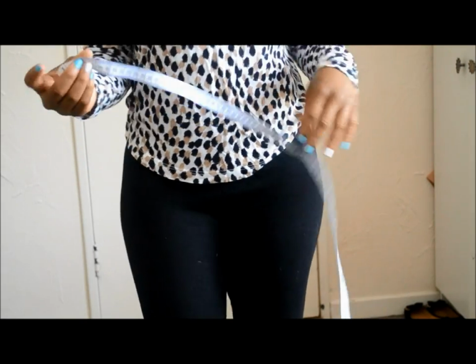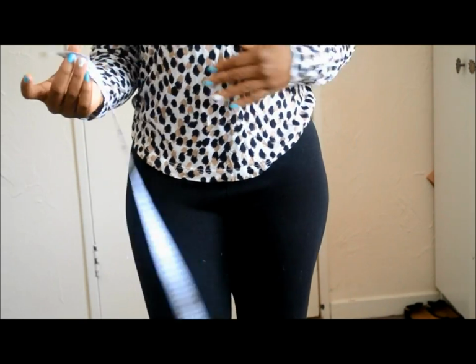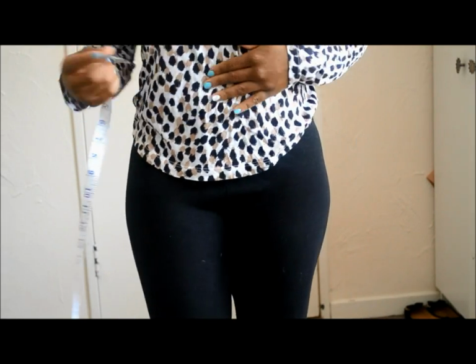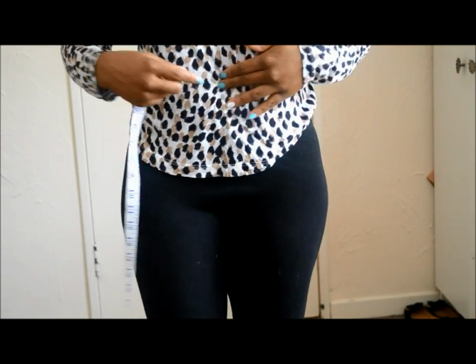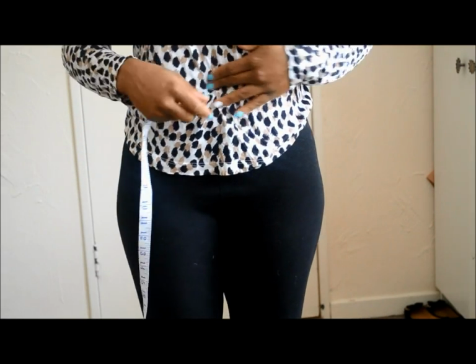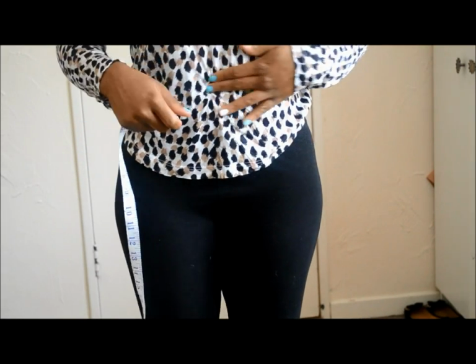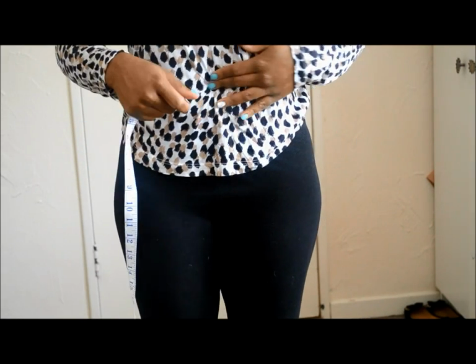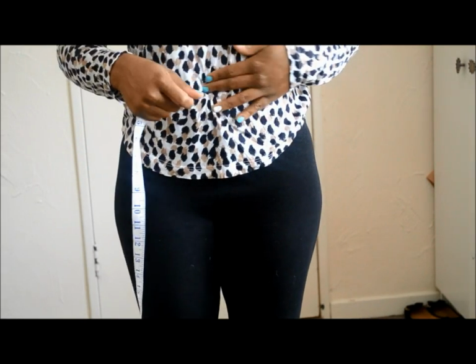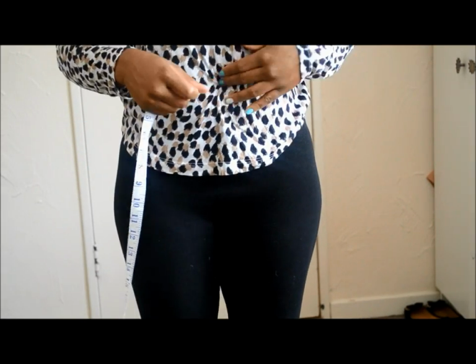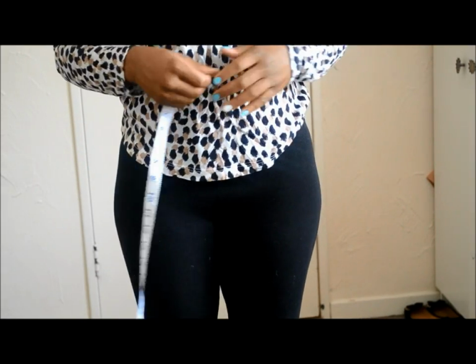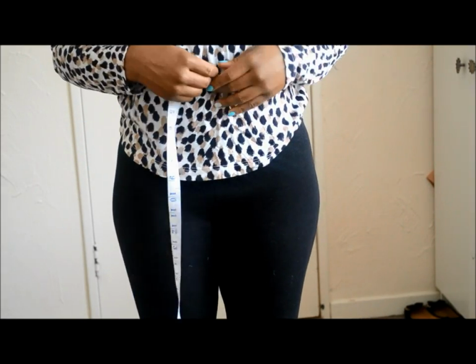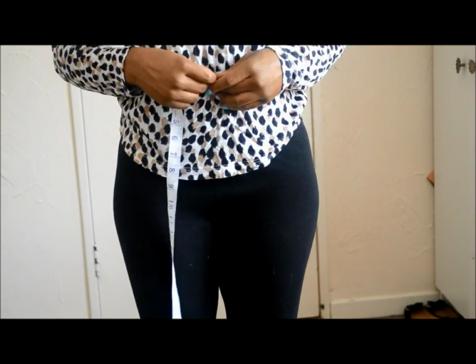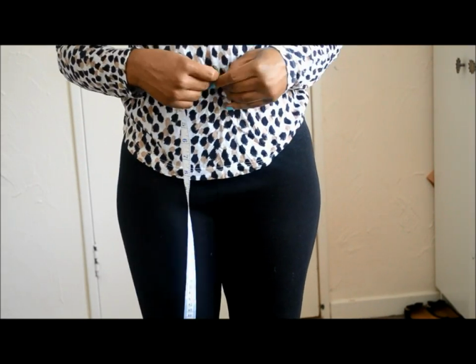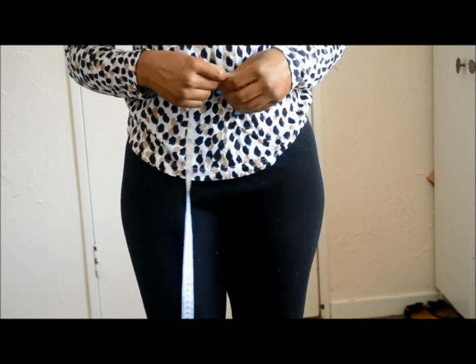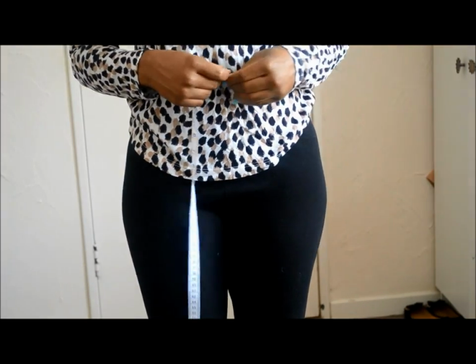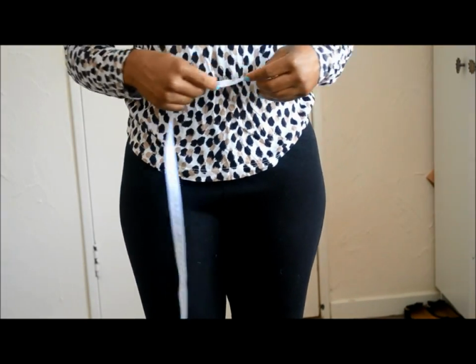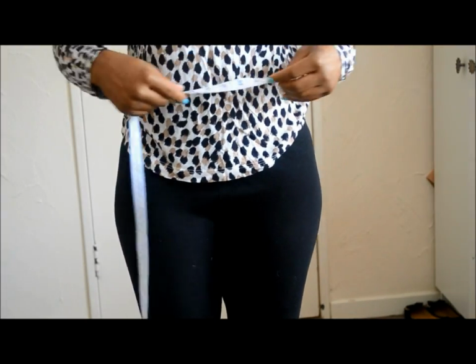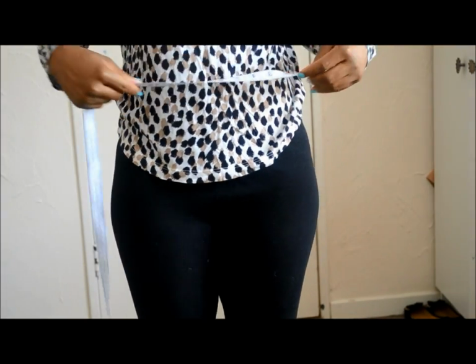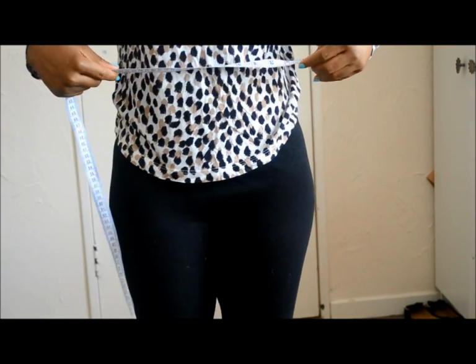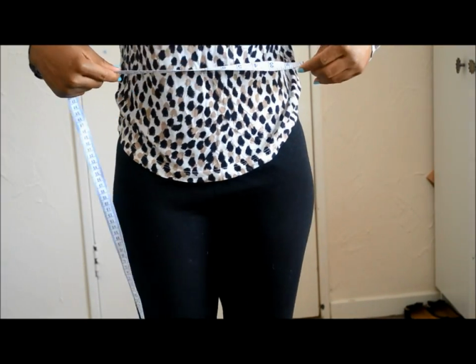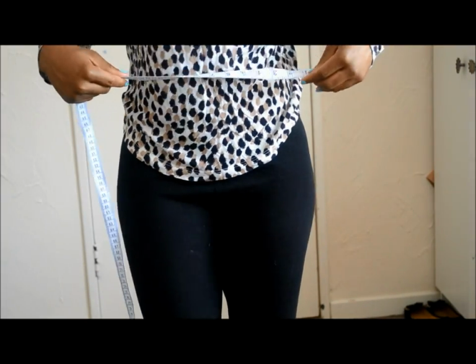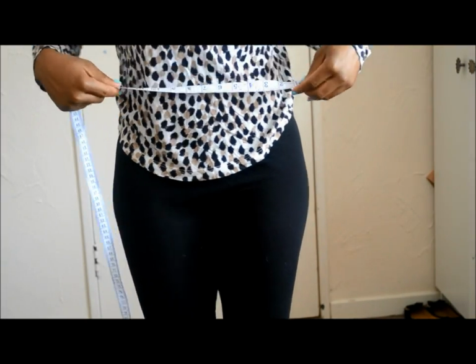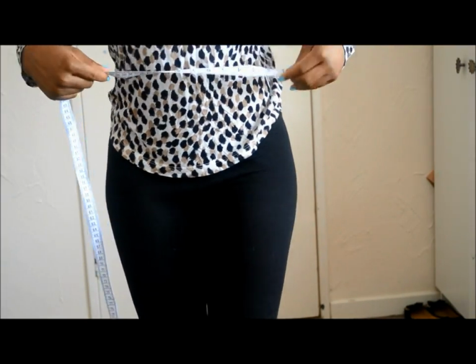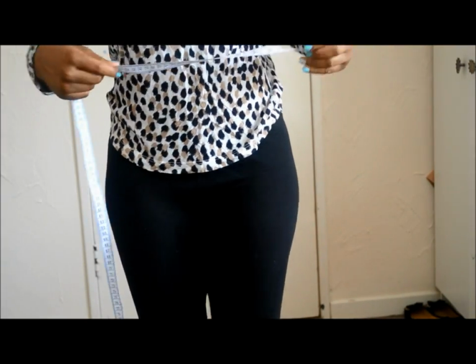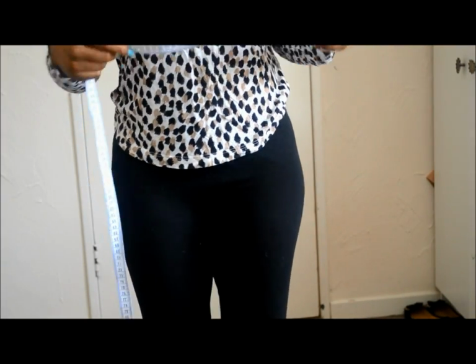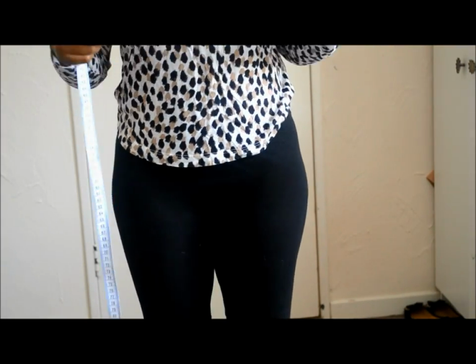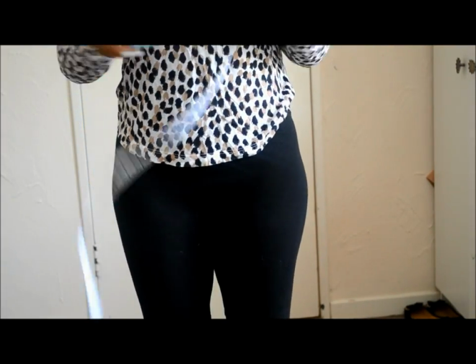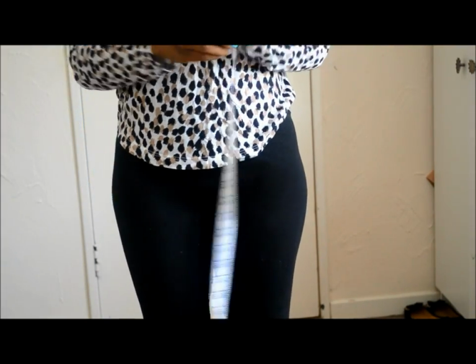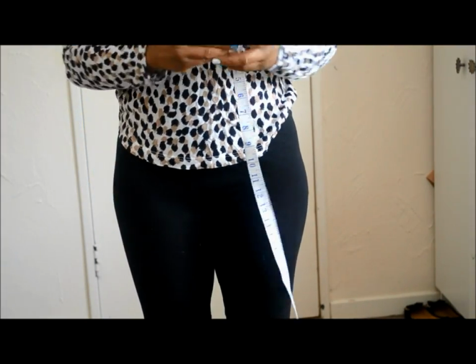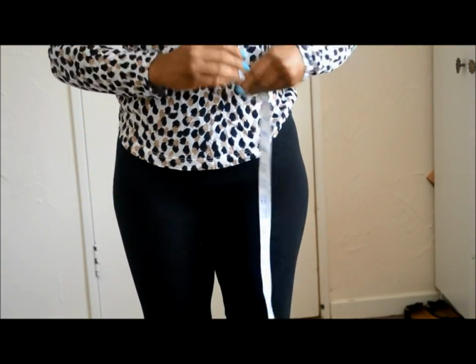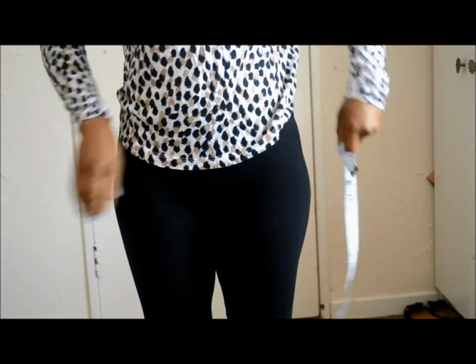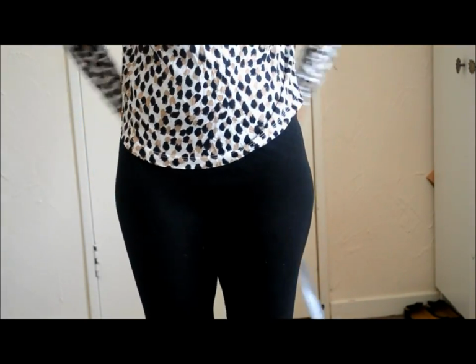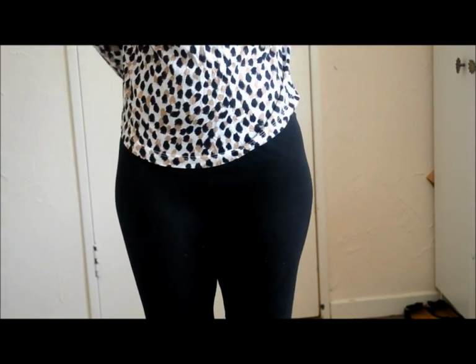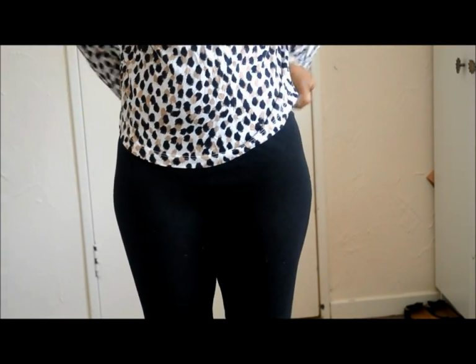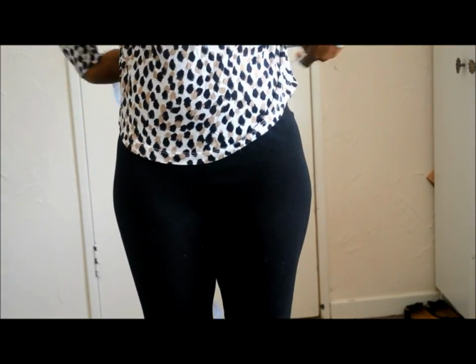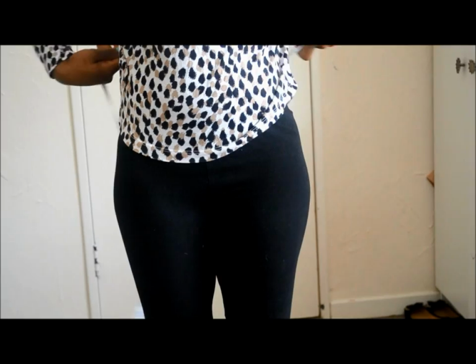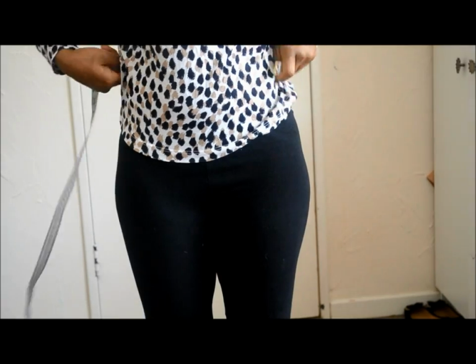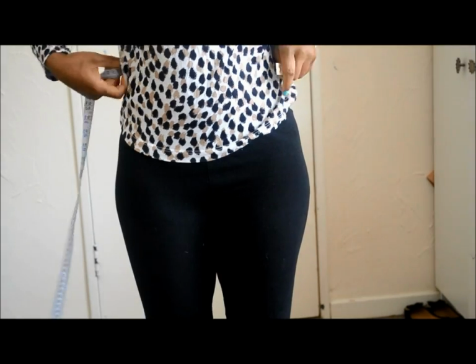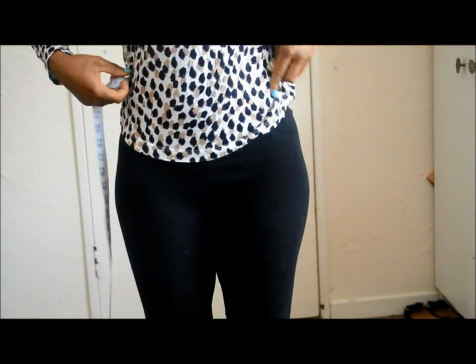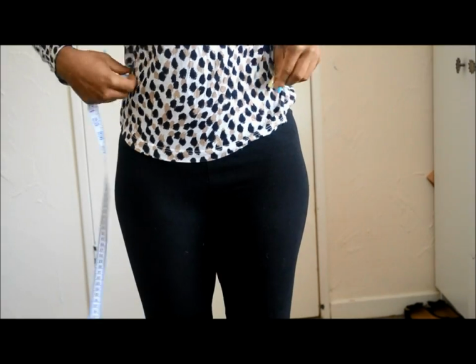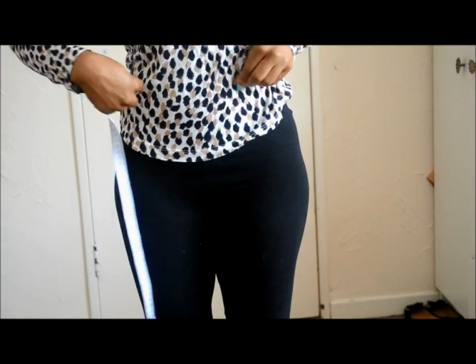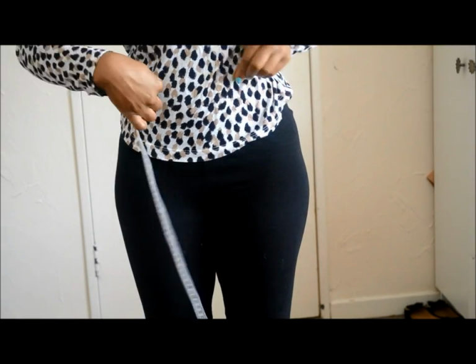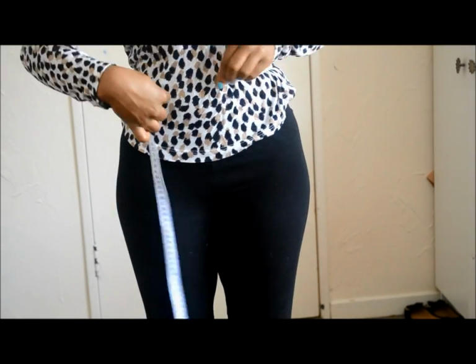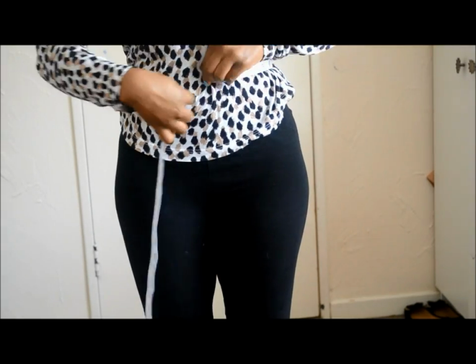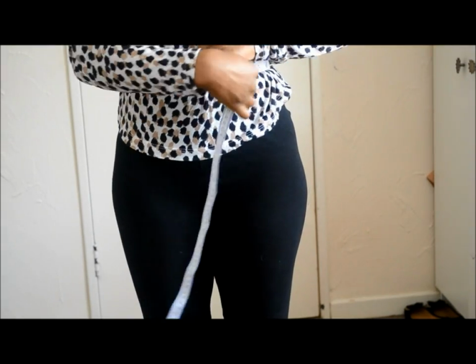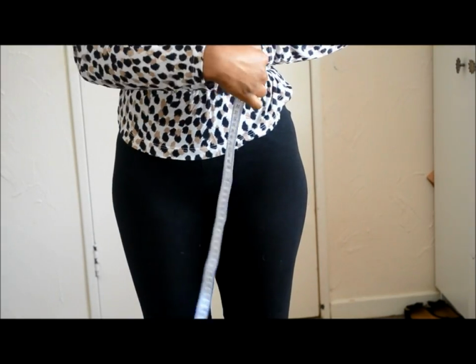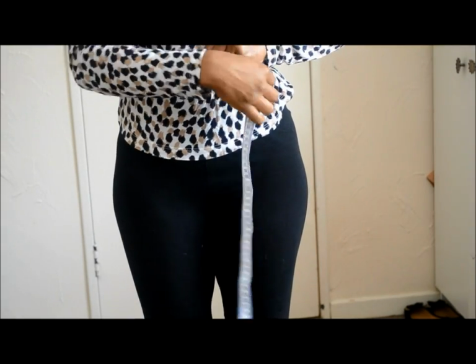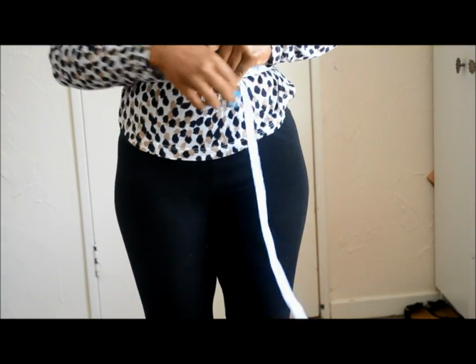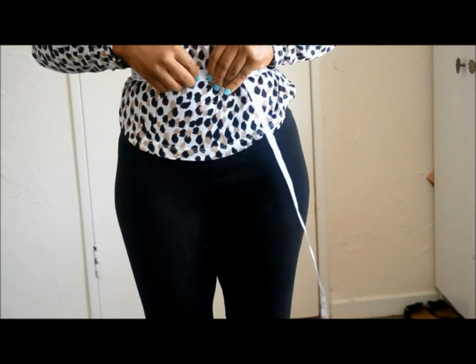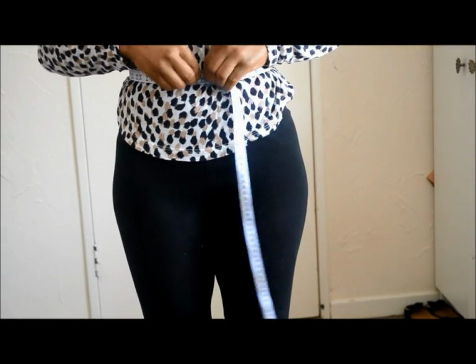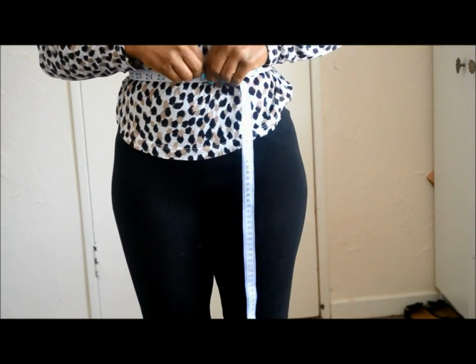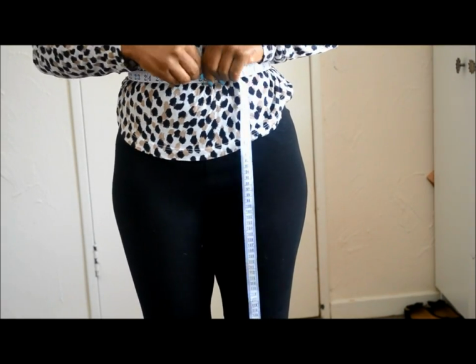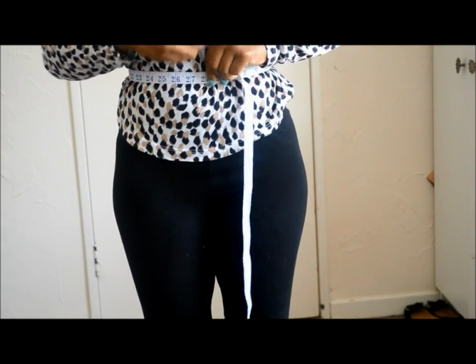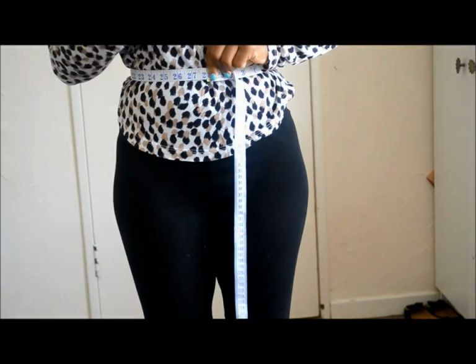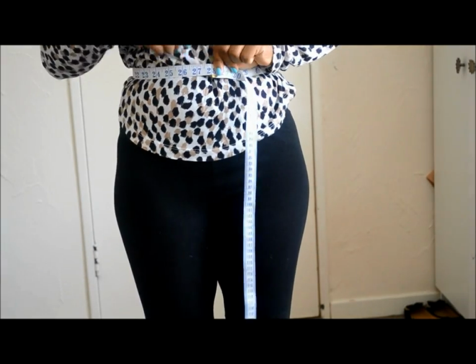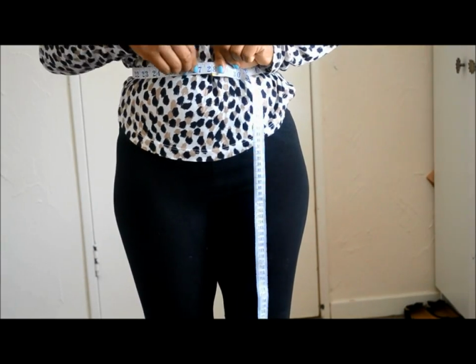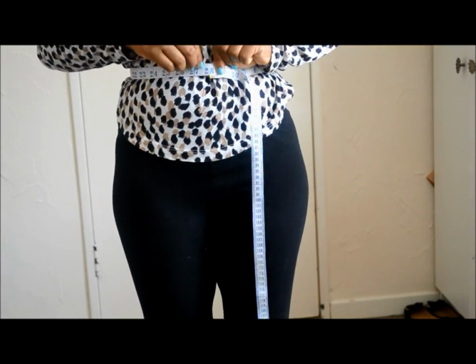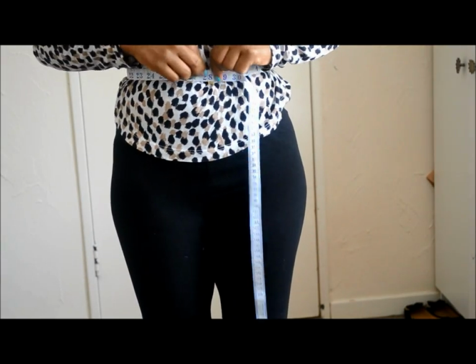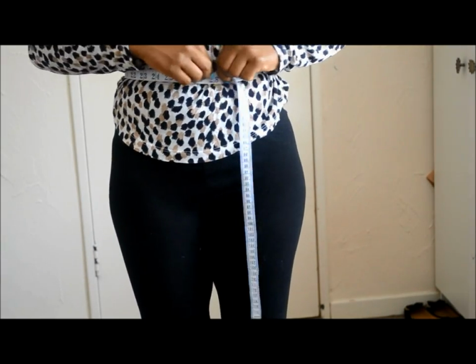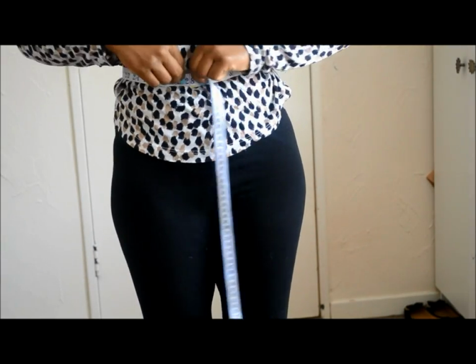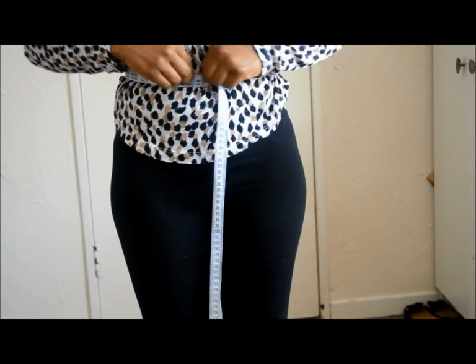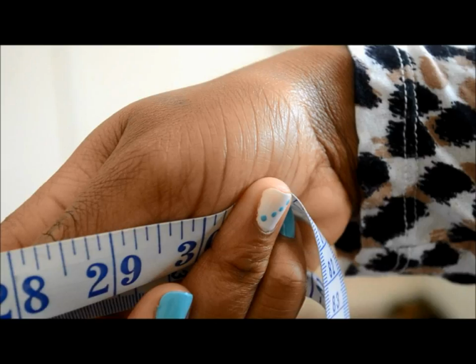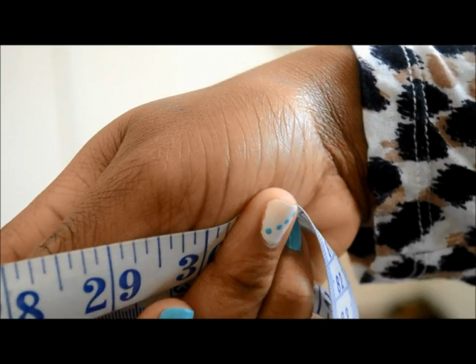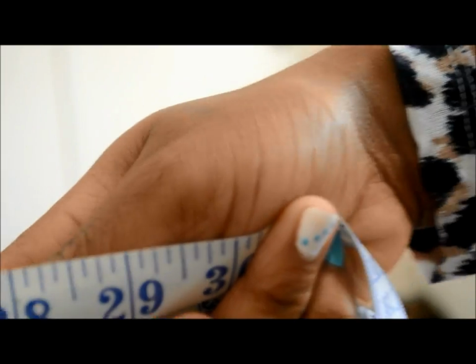The first thing you need to do is measure around your waist, usually at your belly button — mine was 28 inches.